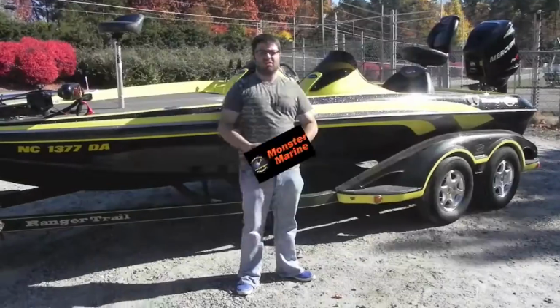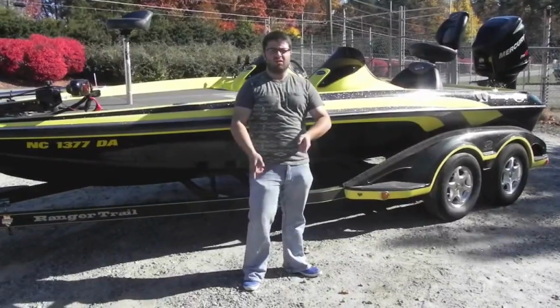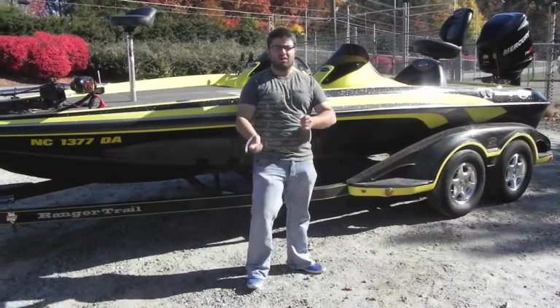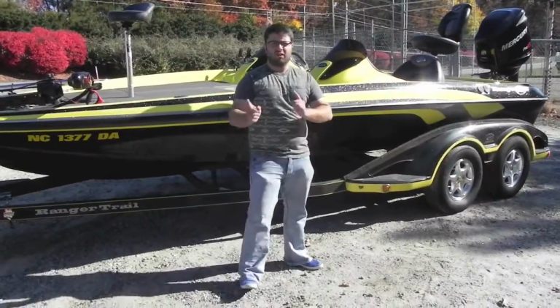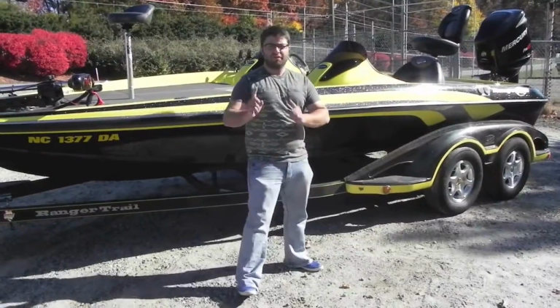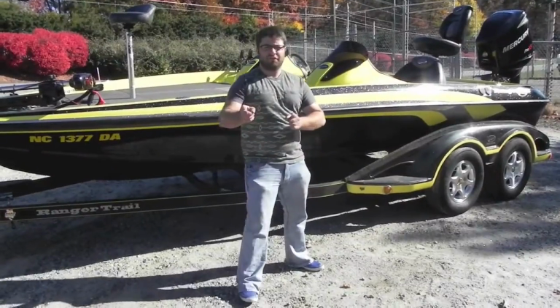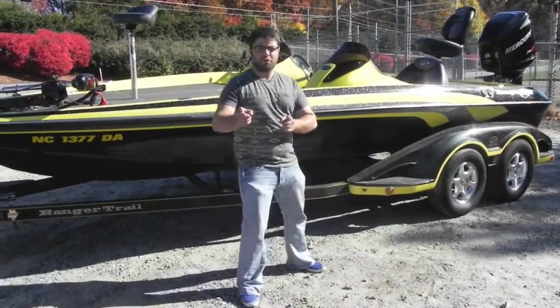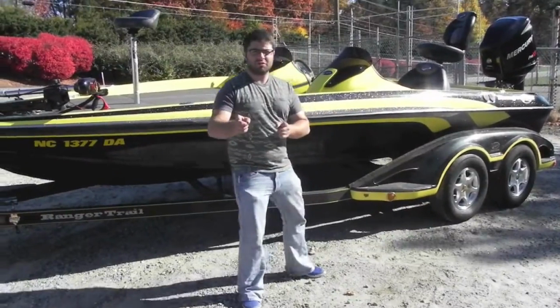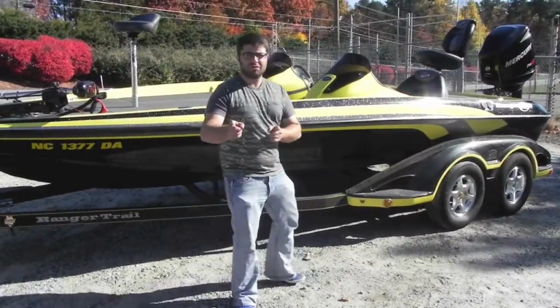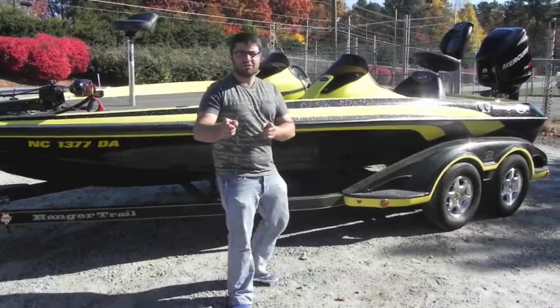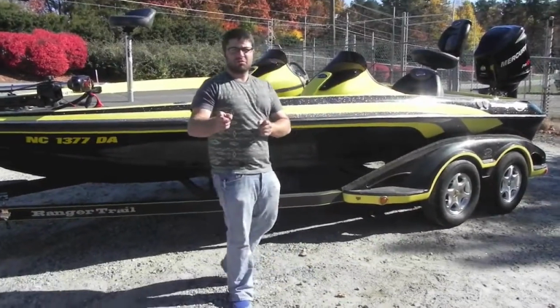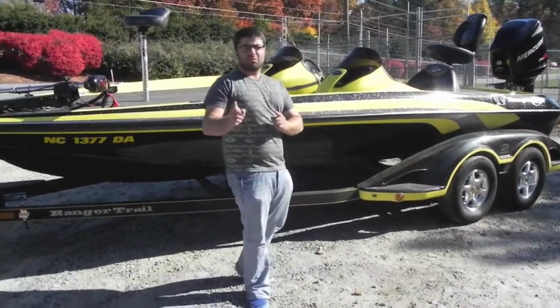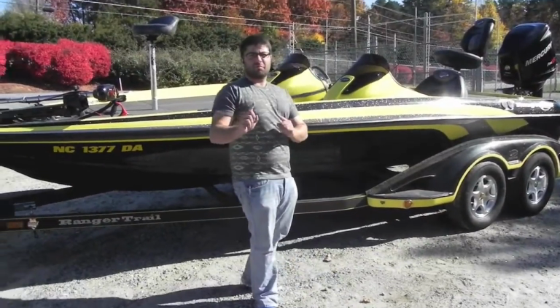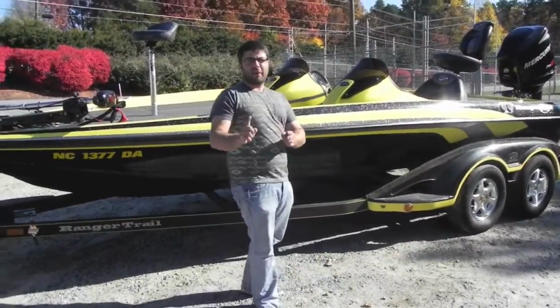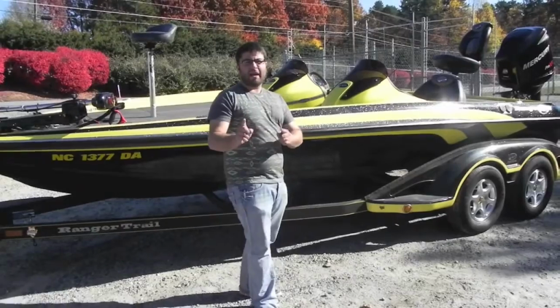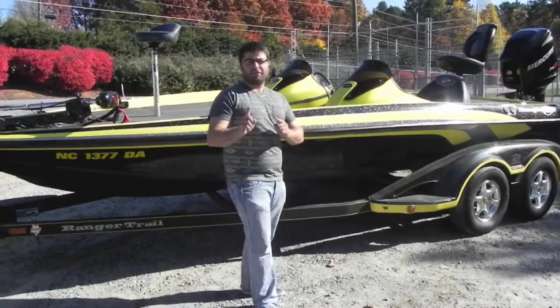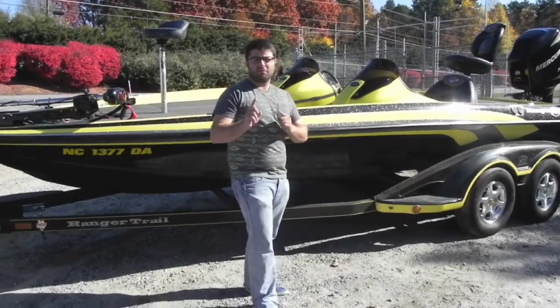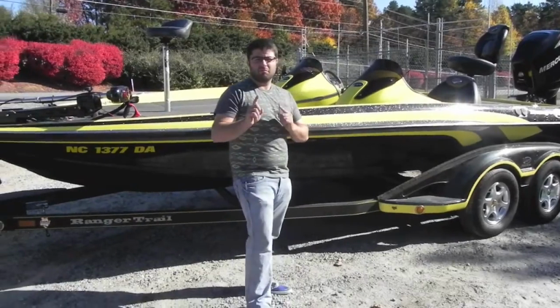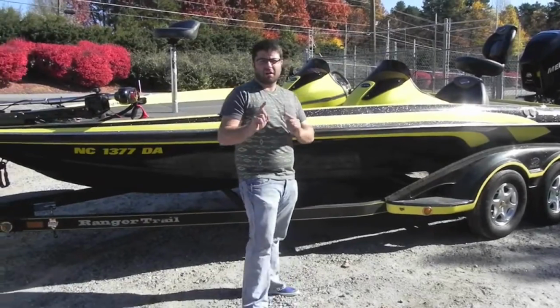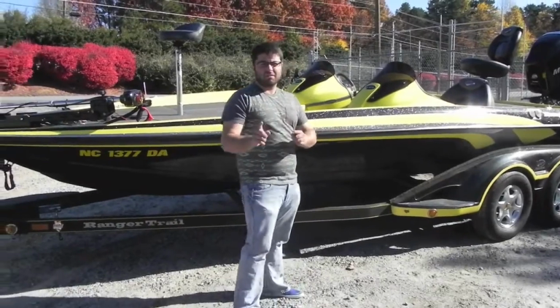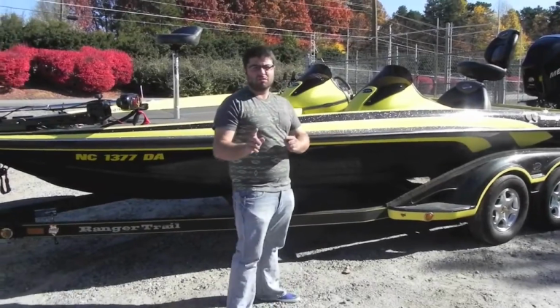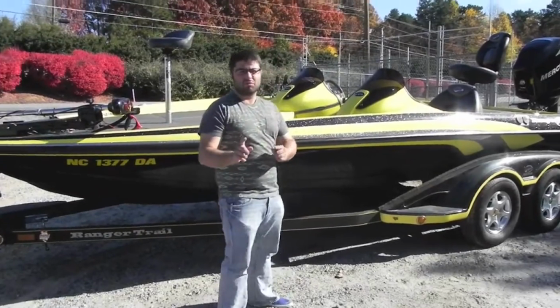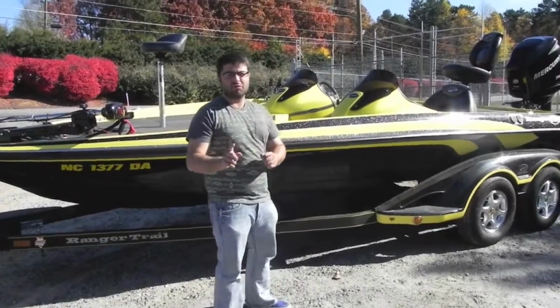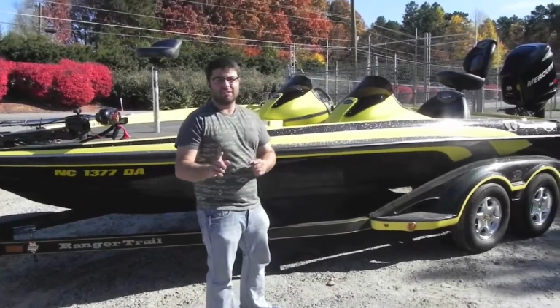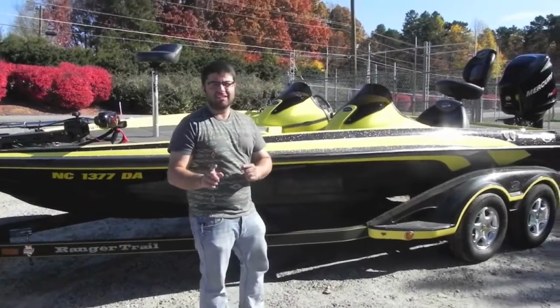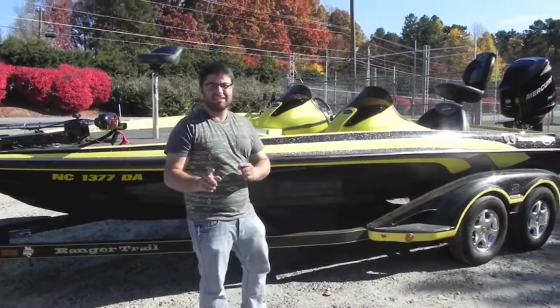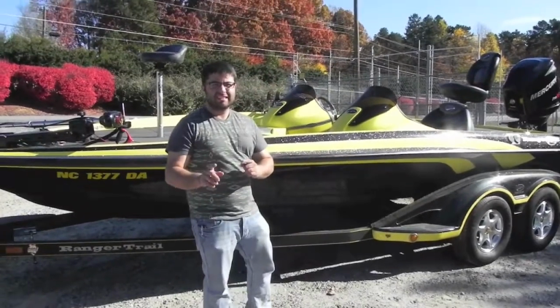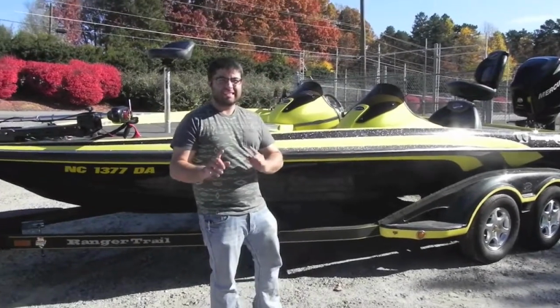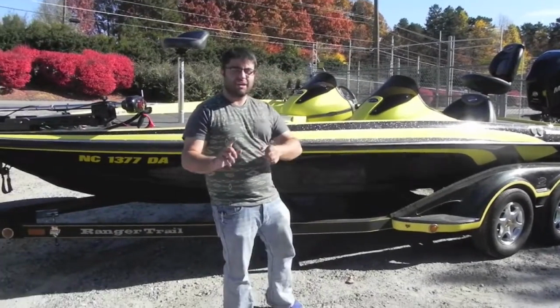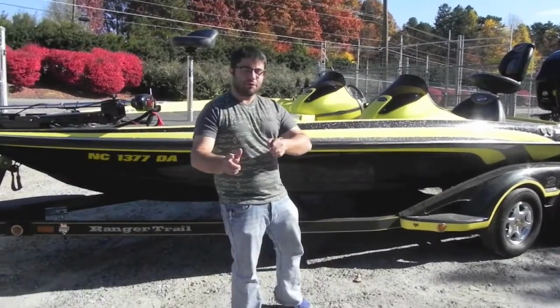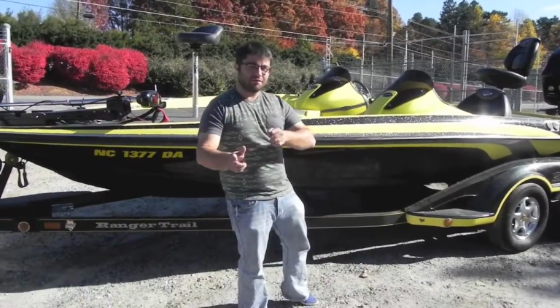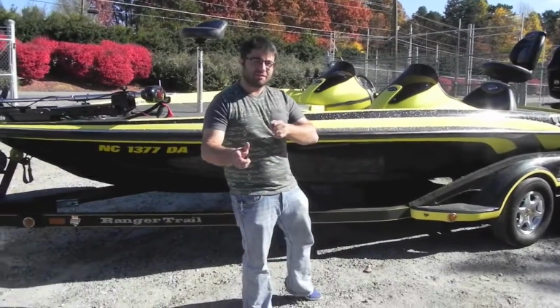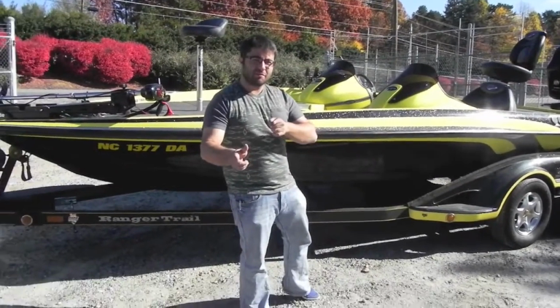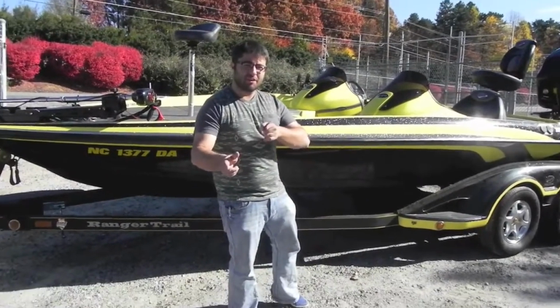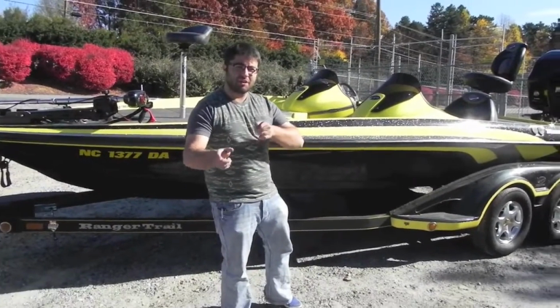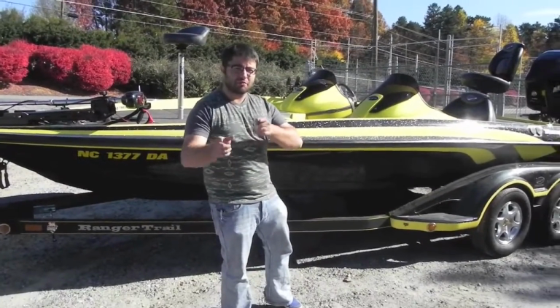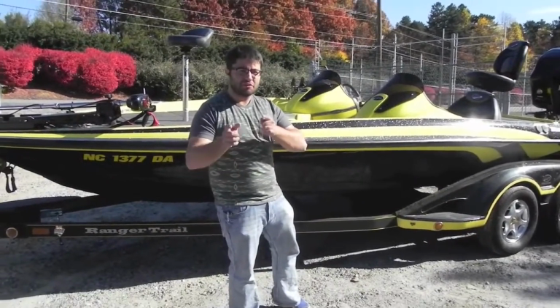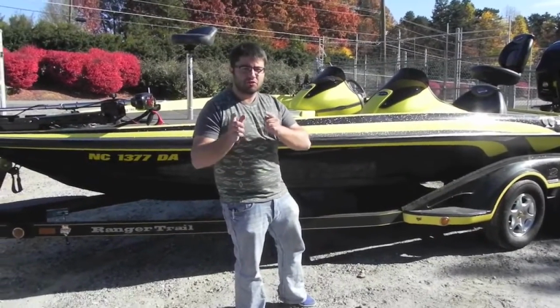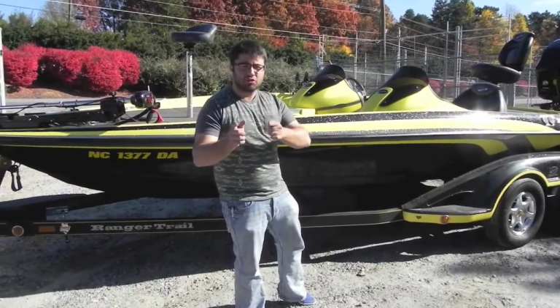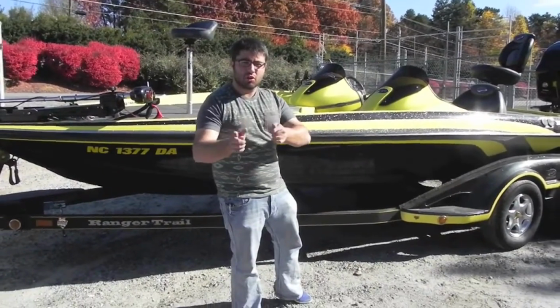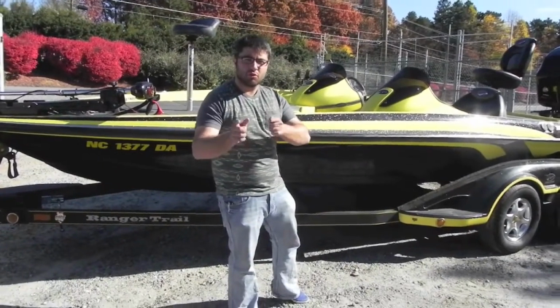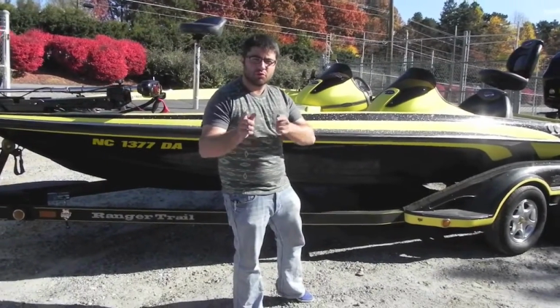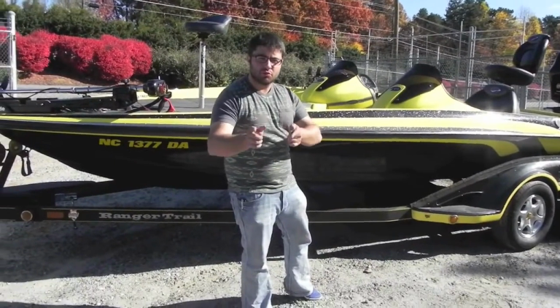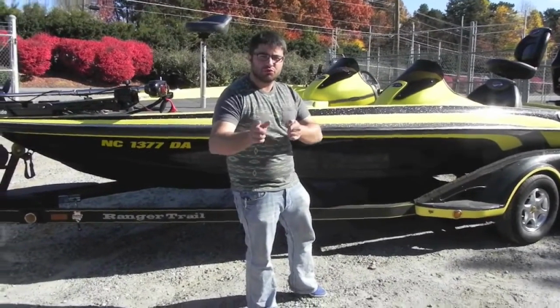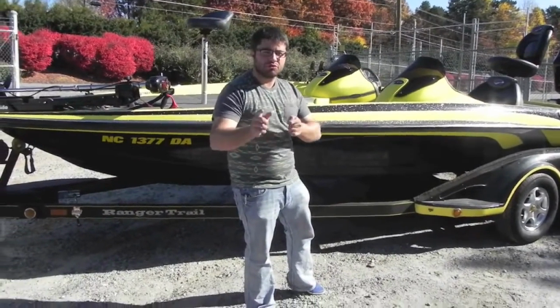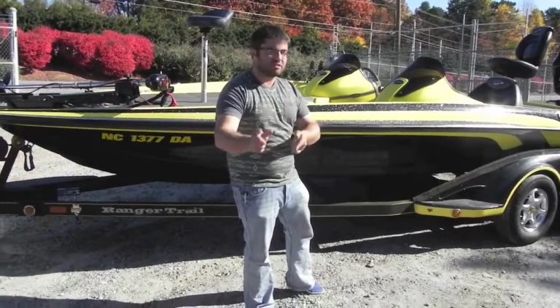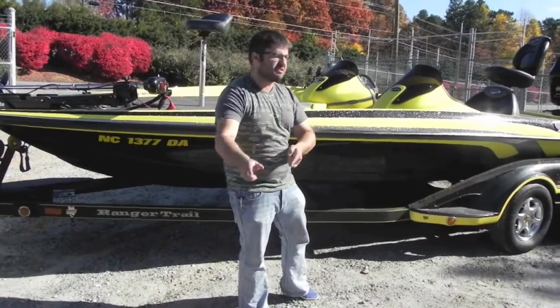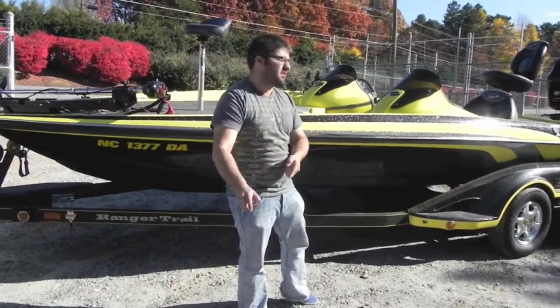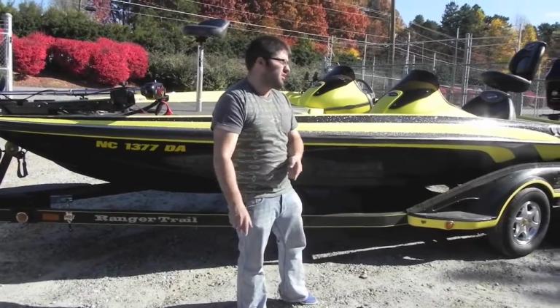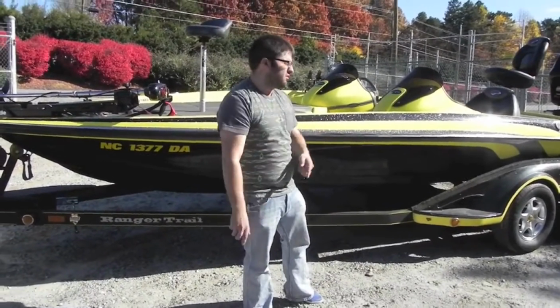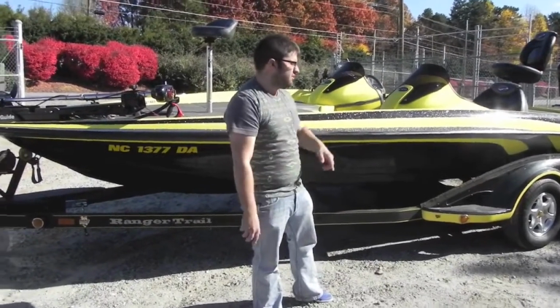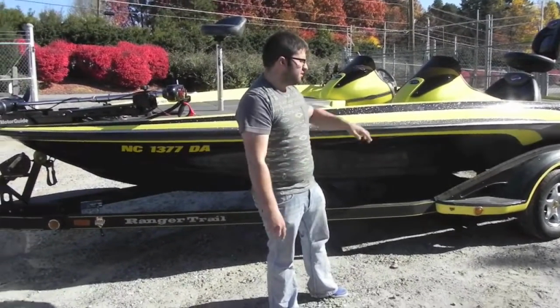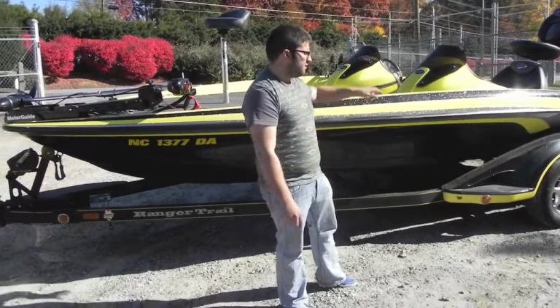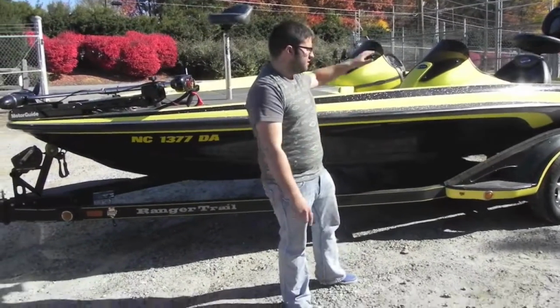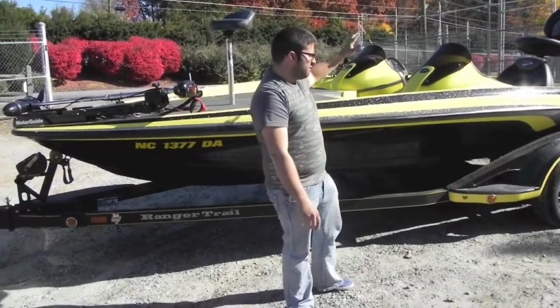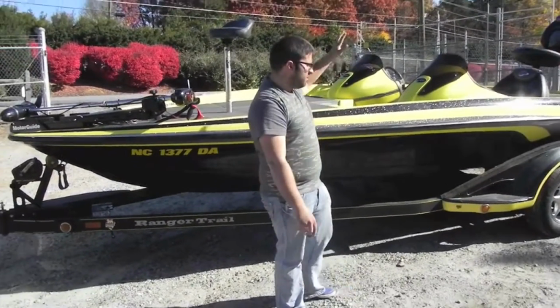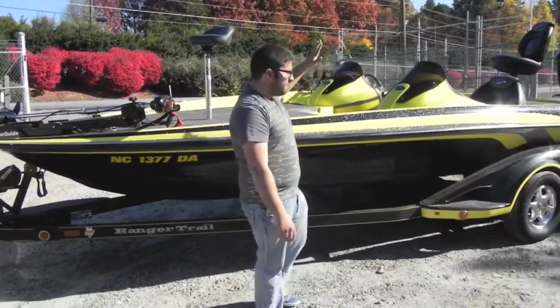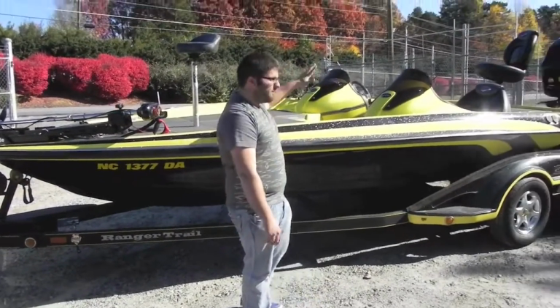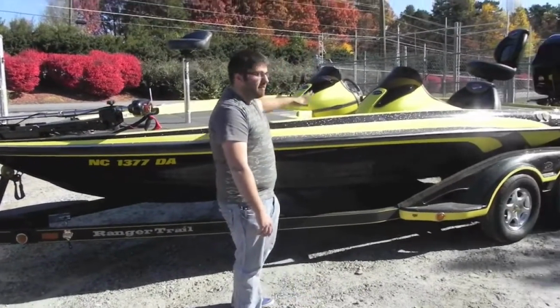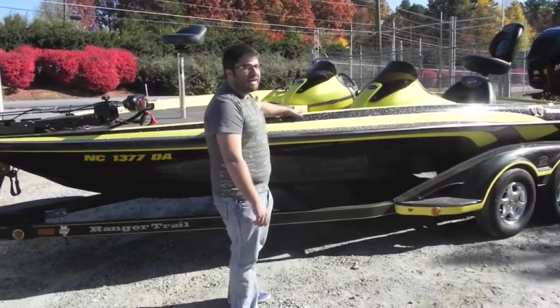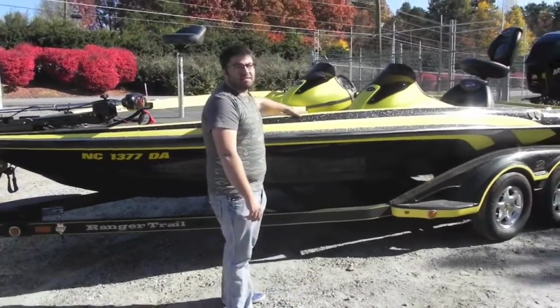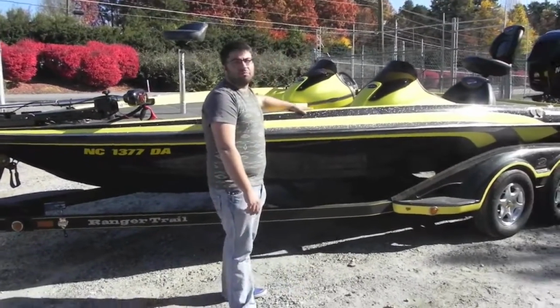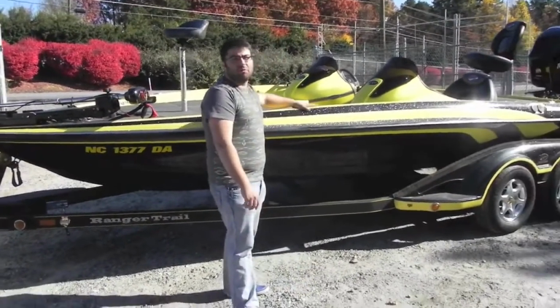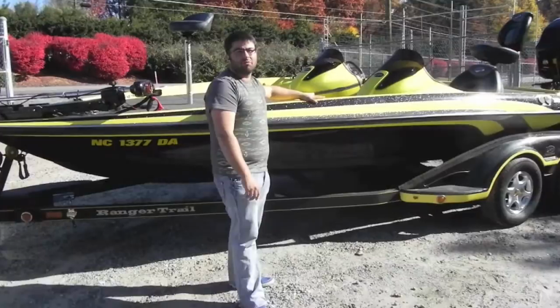All right, folks. We're back from Monster Marine. Today we have something that we don't usually sell — a bass boat.